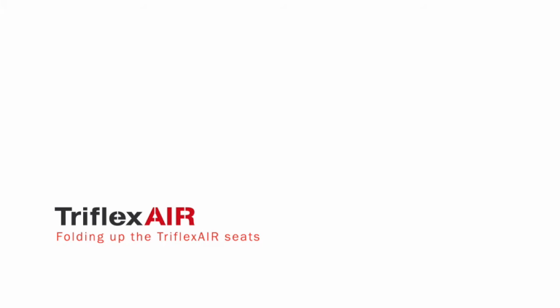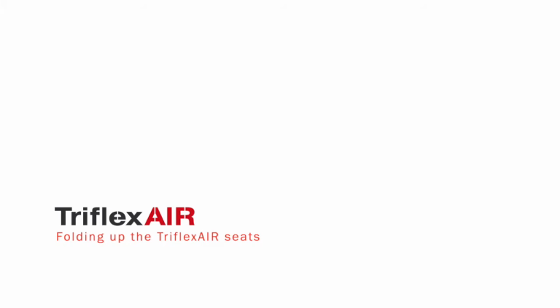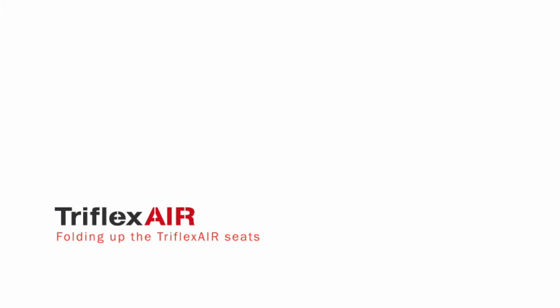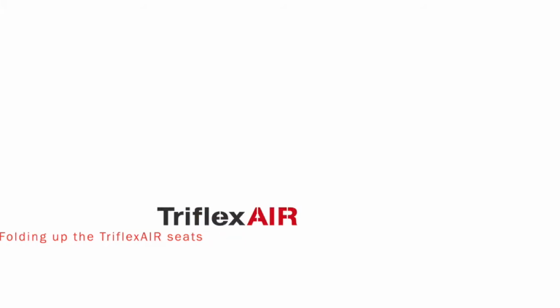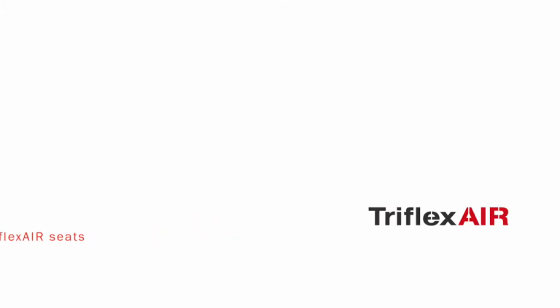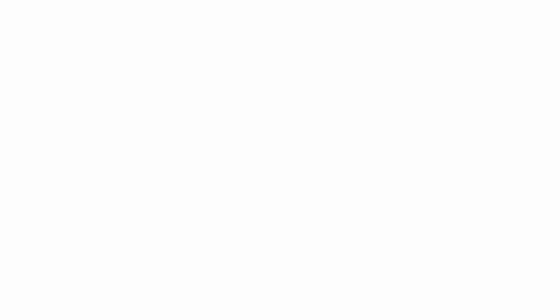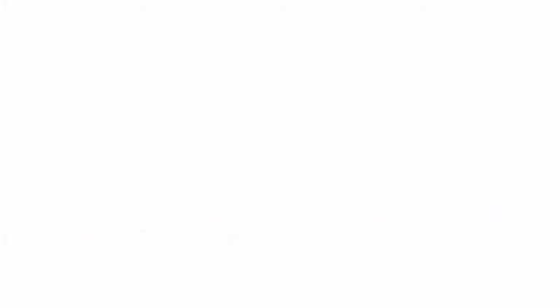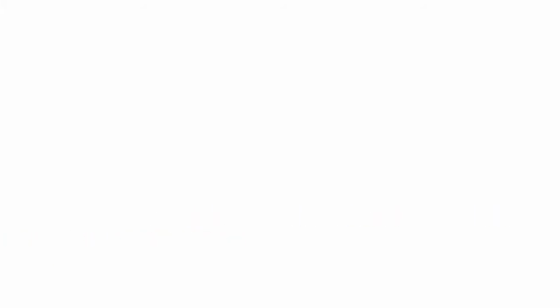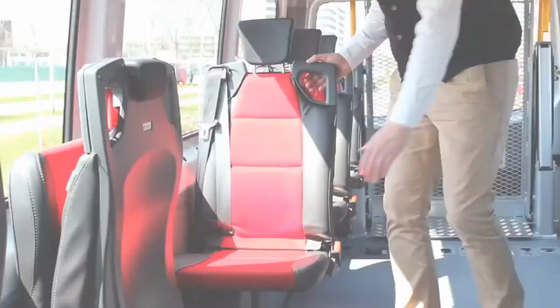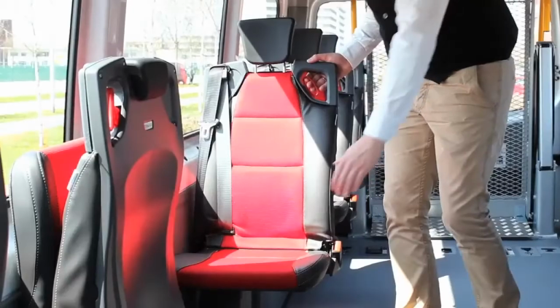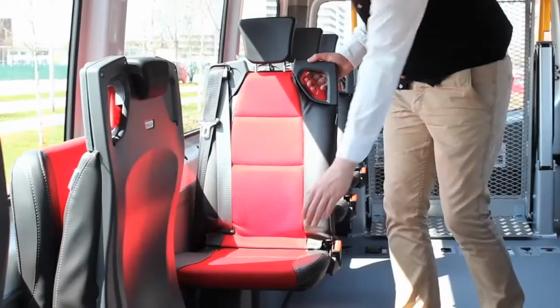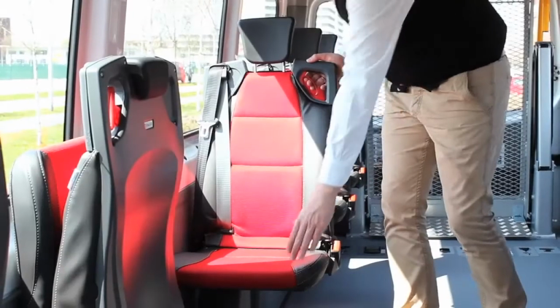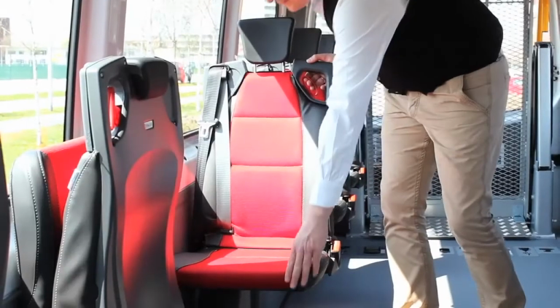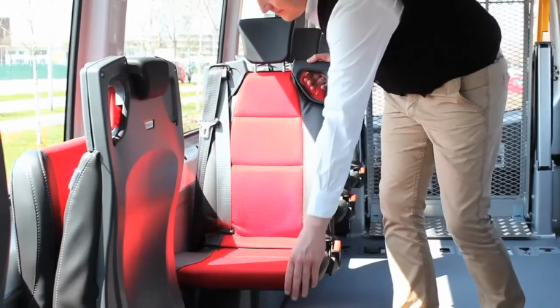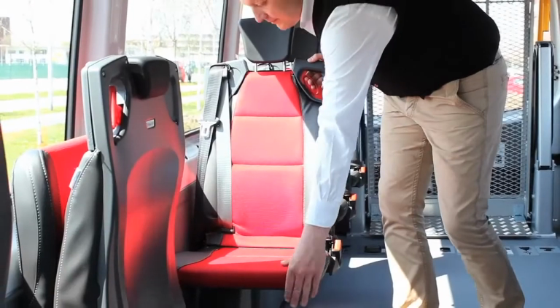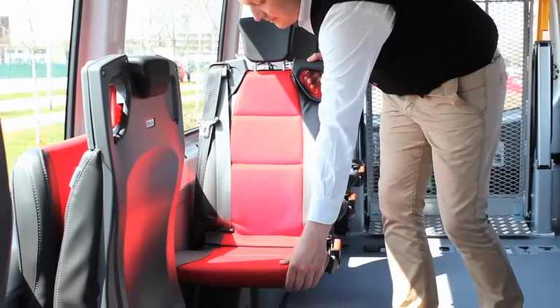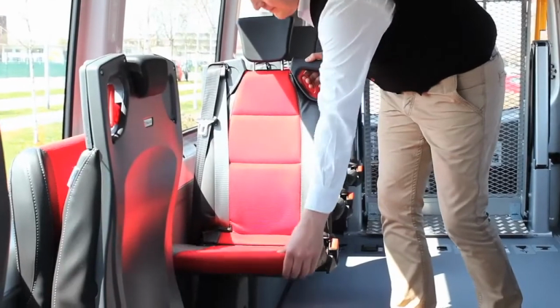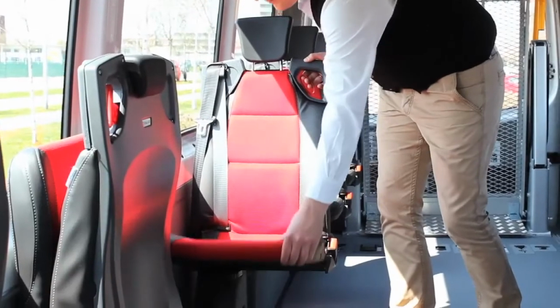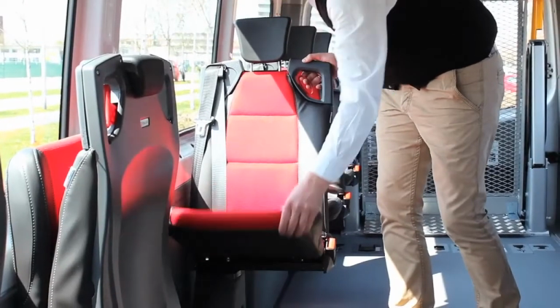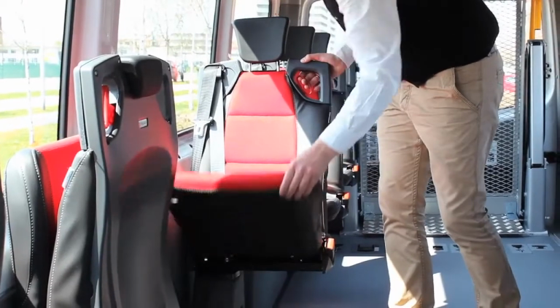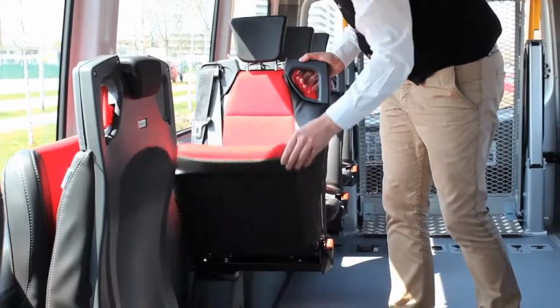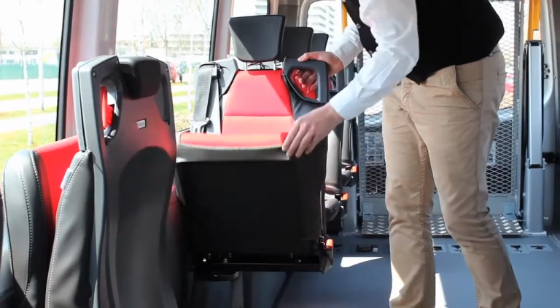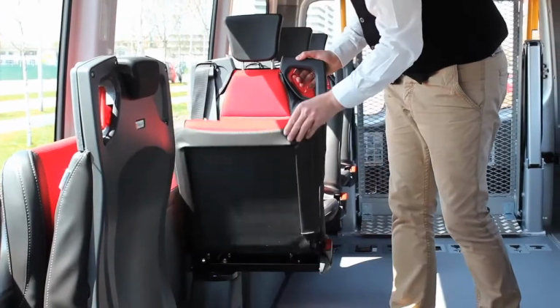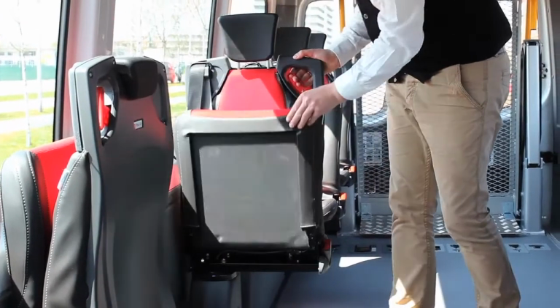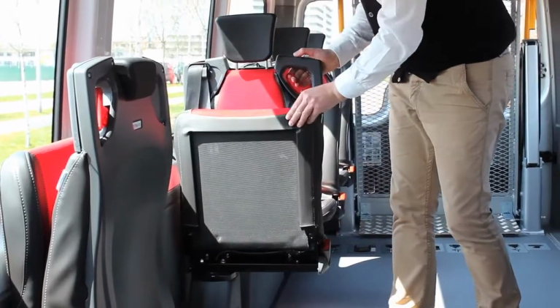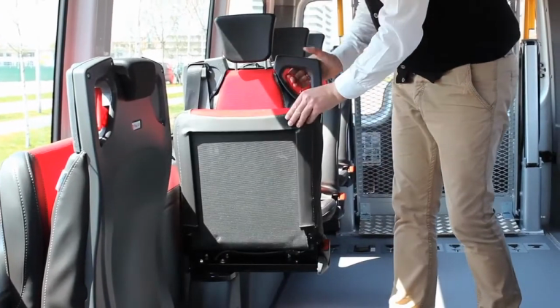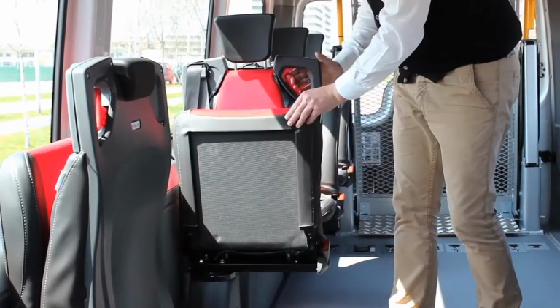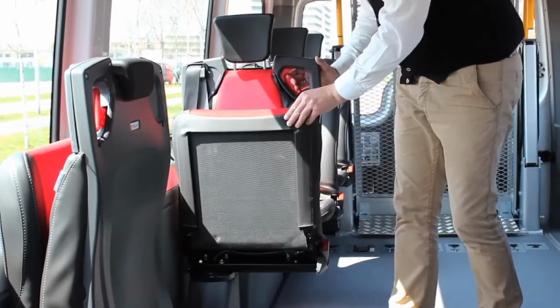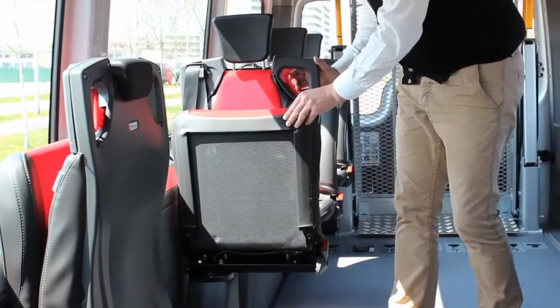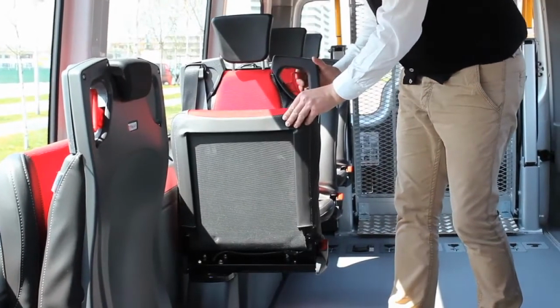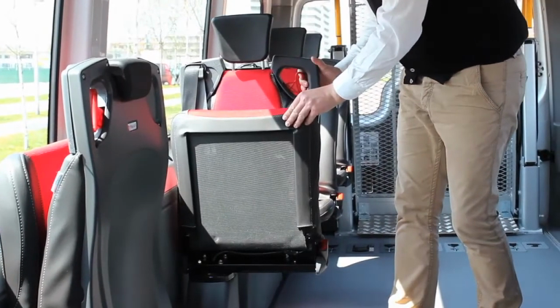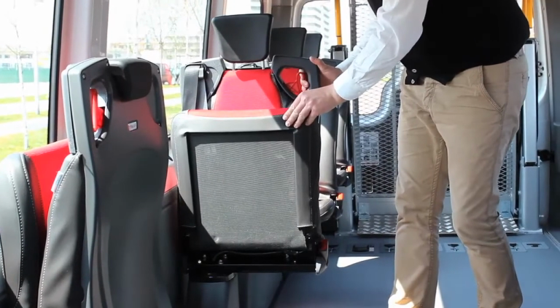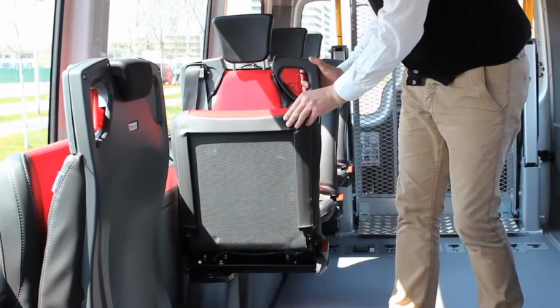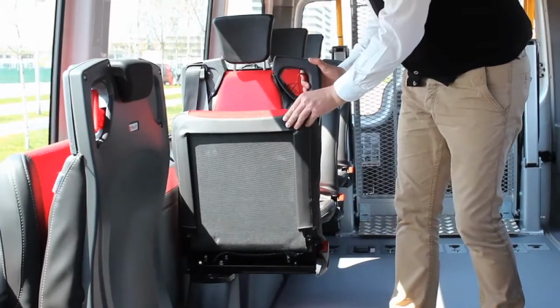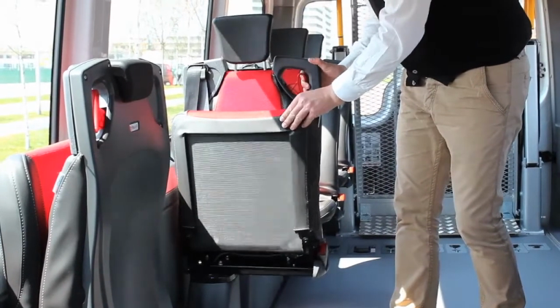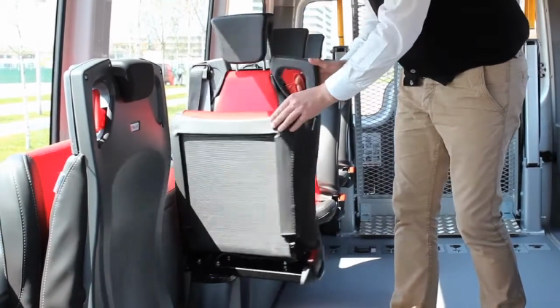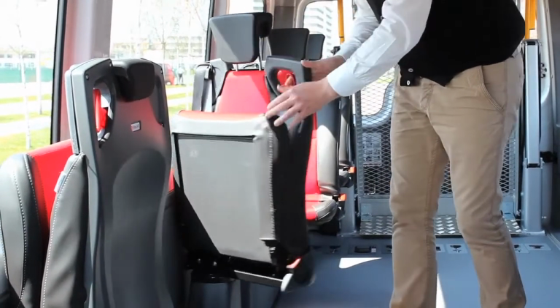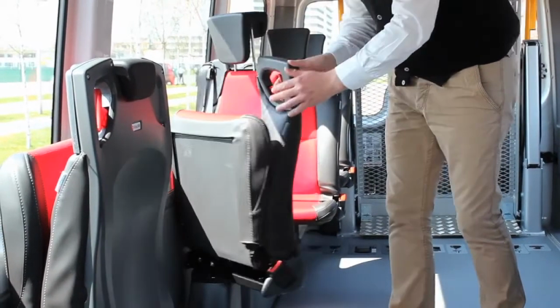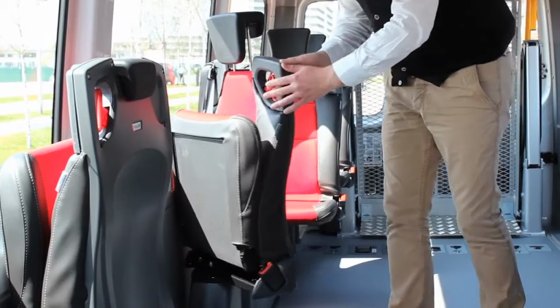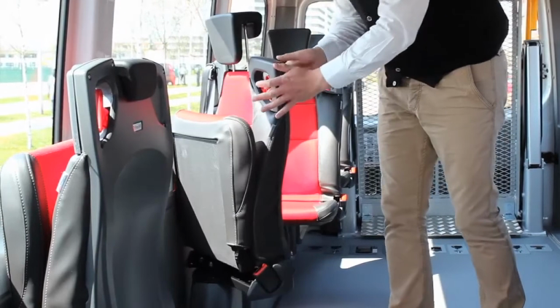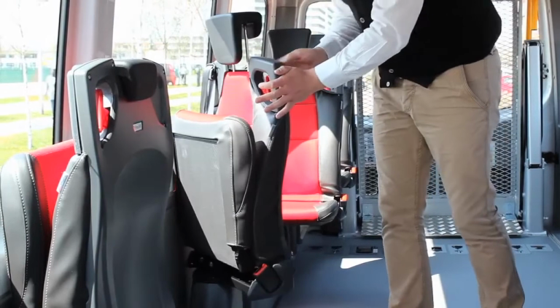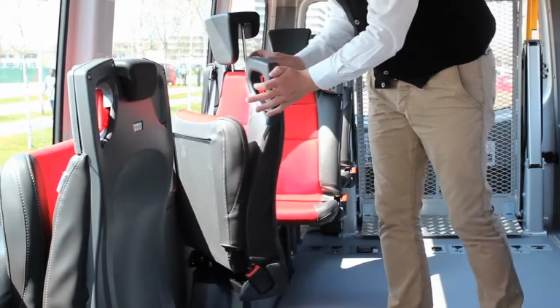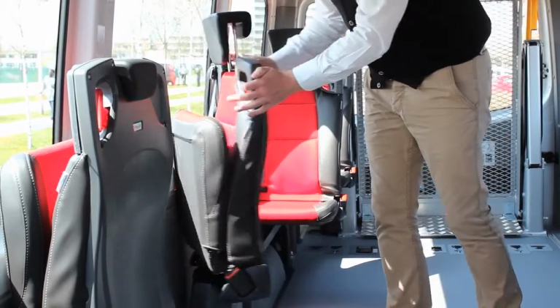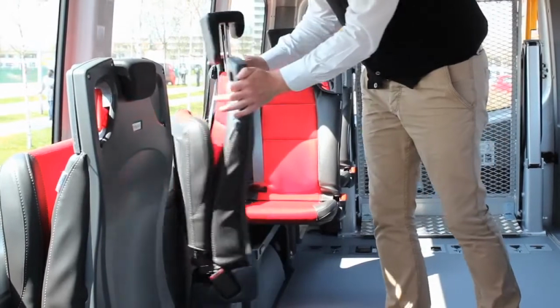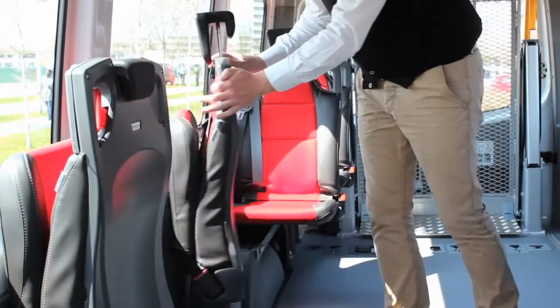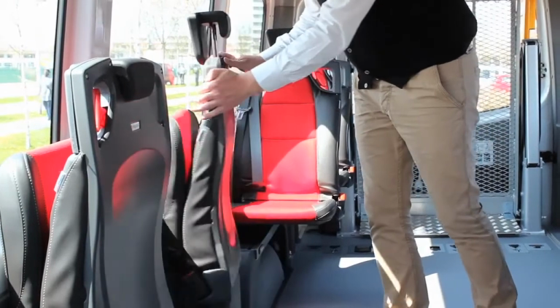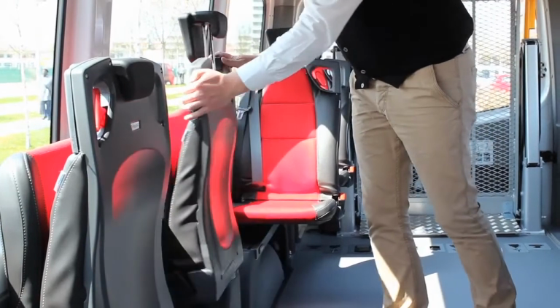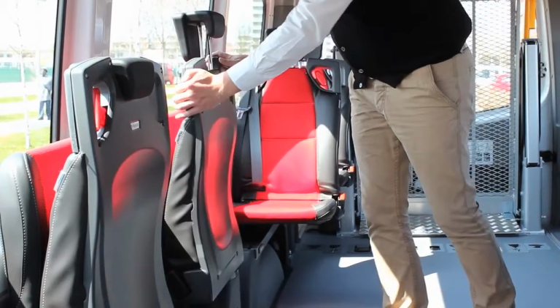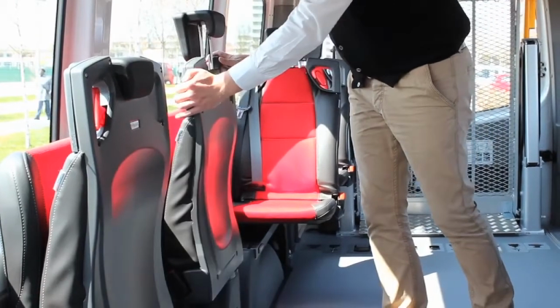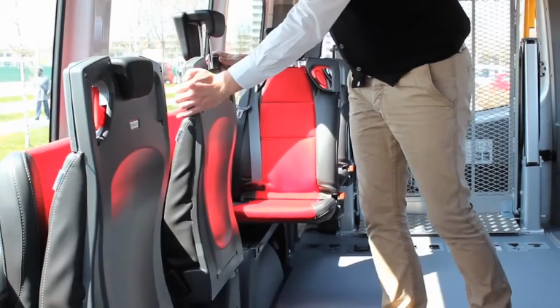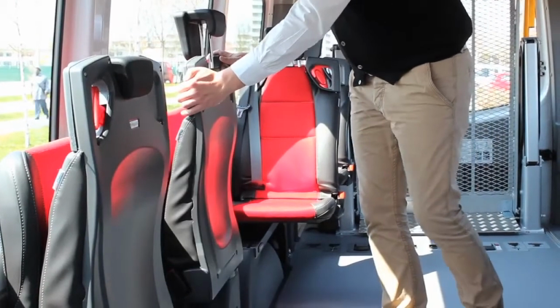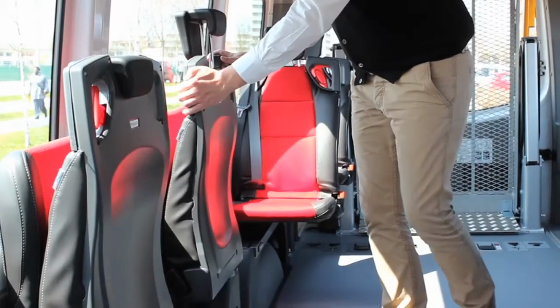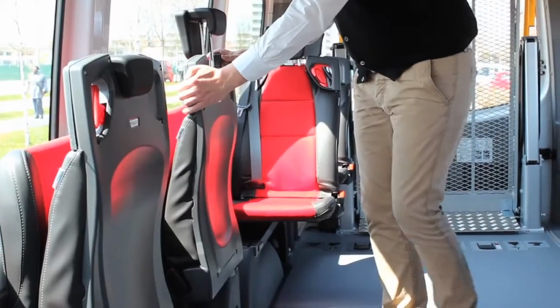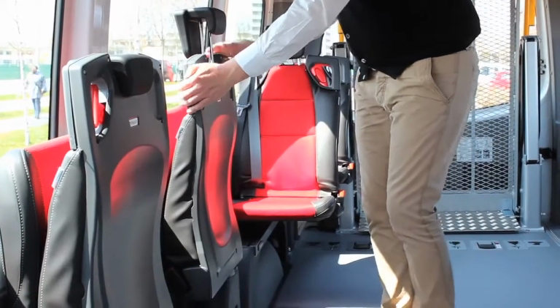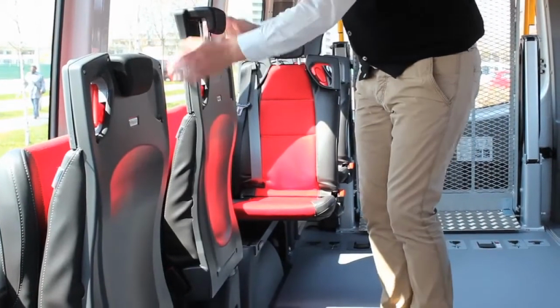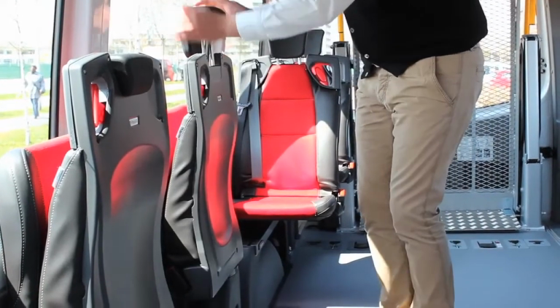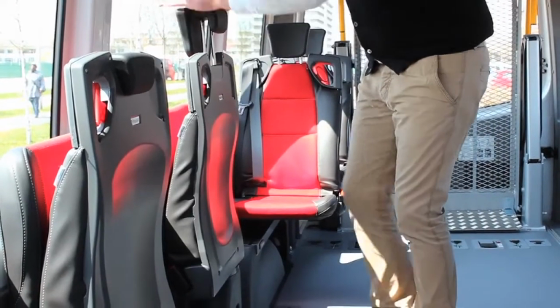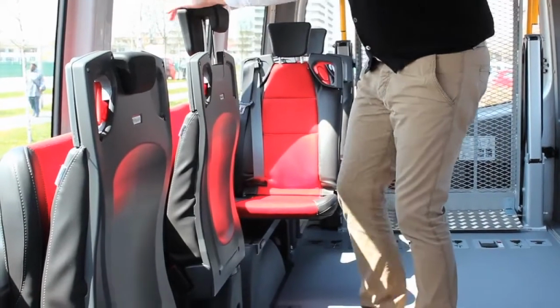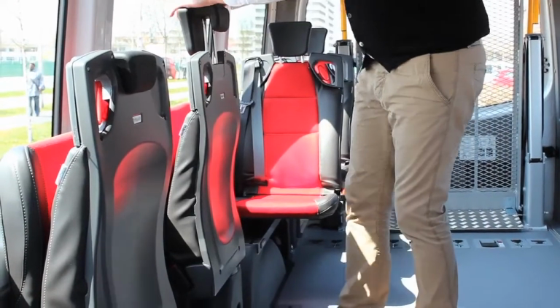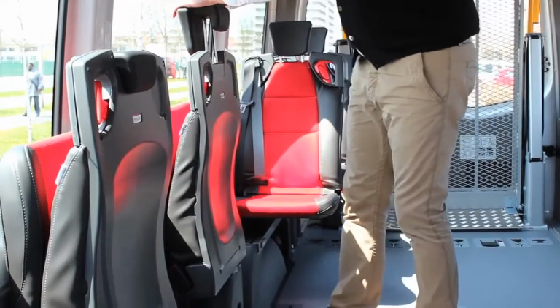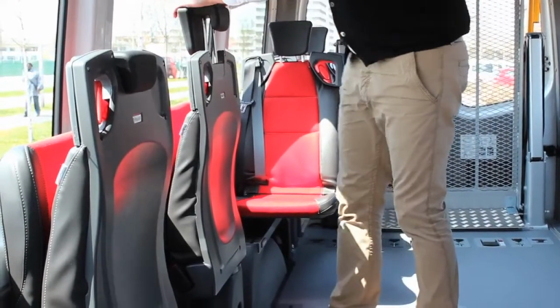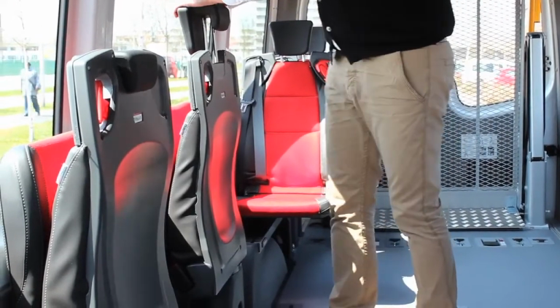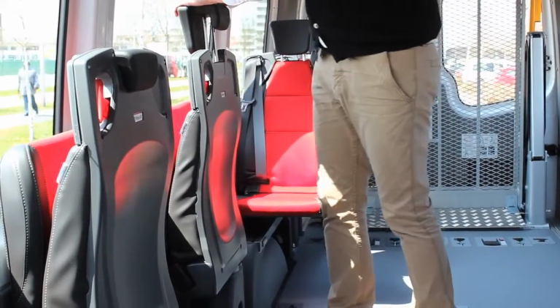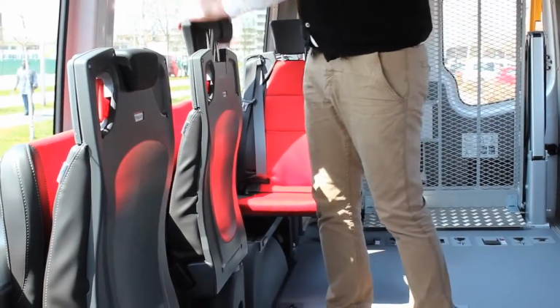To fold up the seat, tip up the seat cushion, squeeze the red handle and turn the seat towards the window.